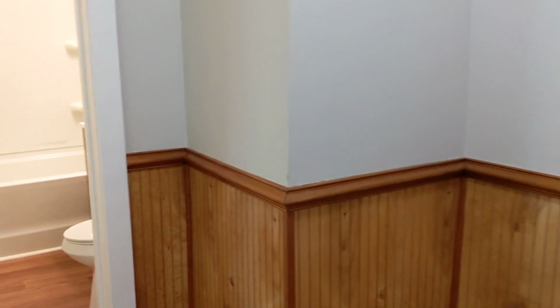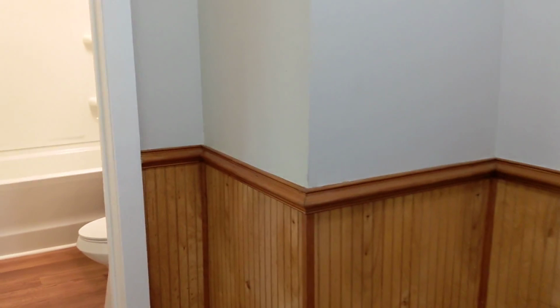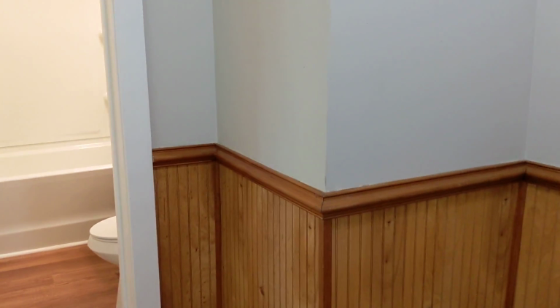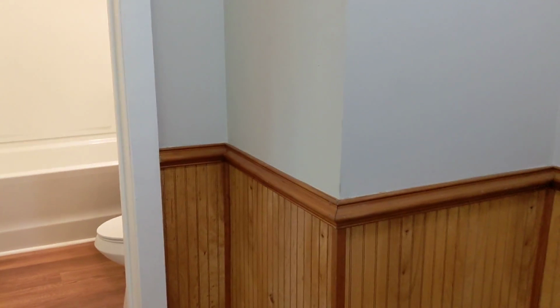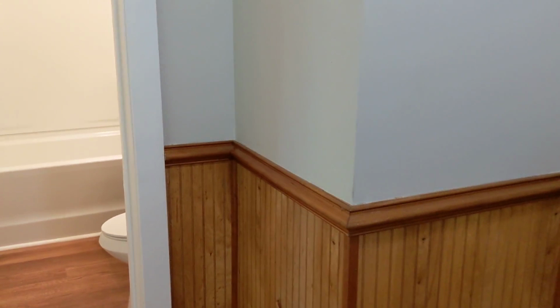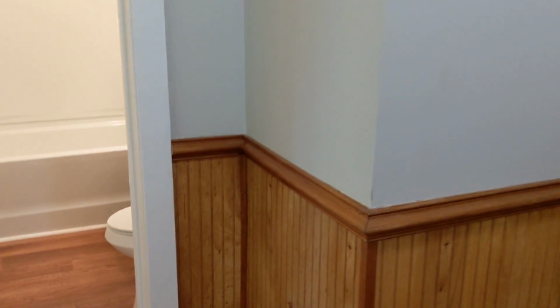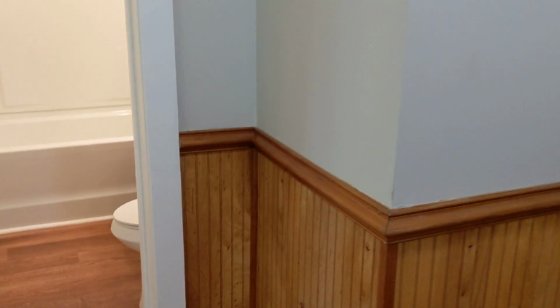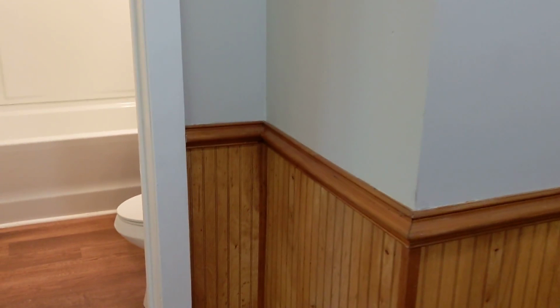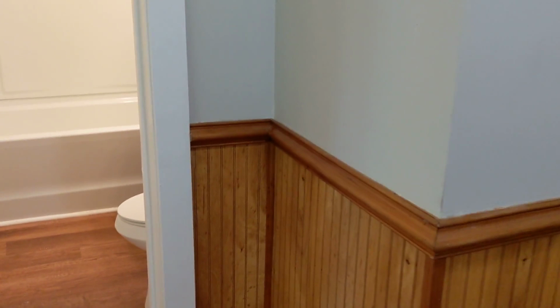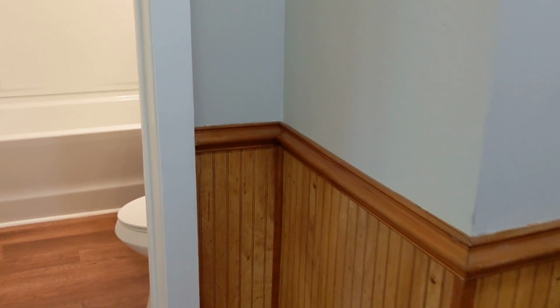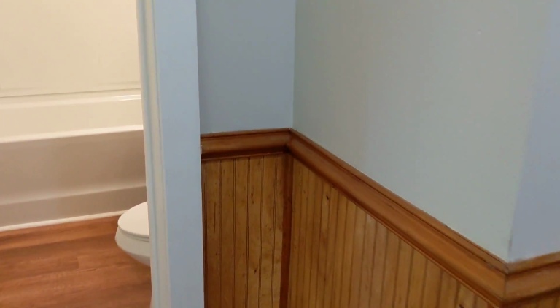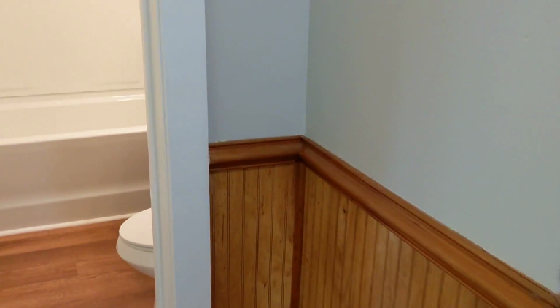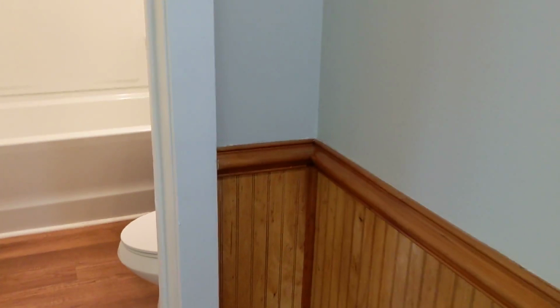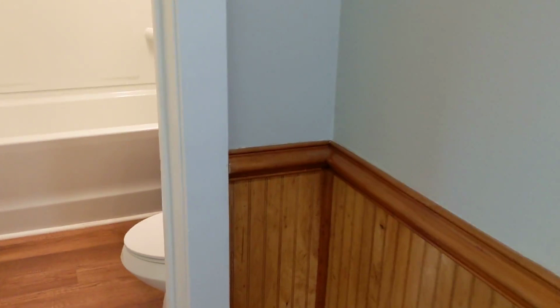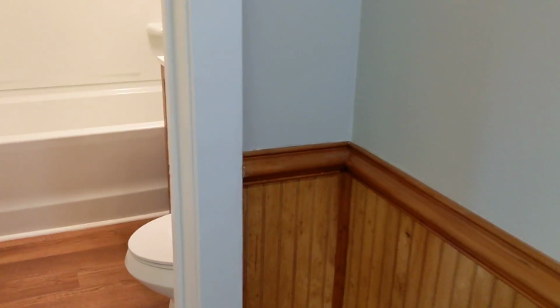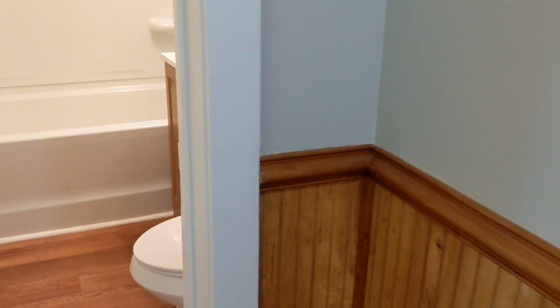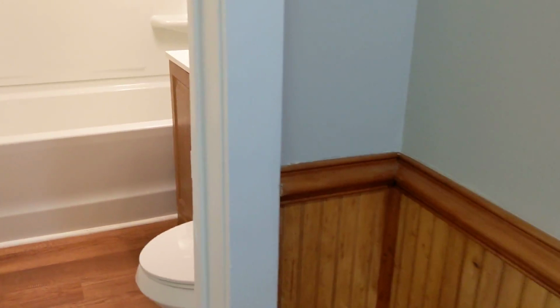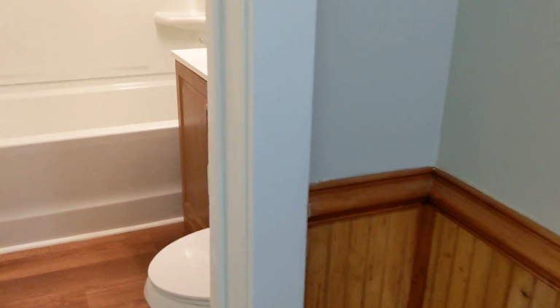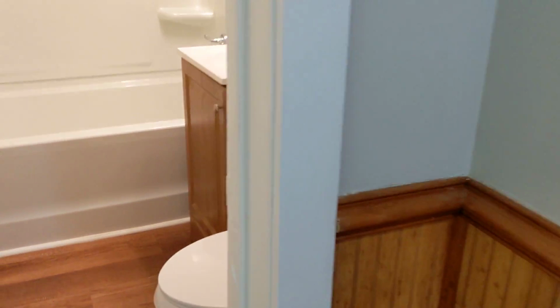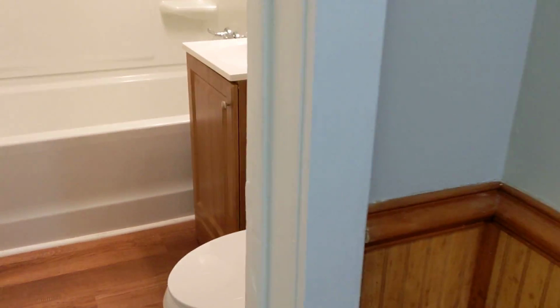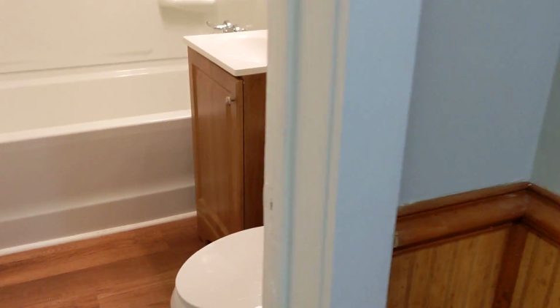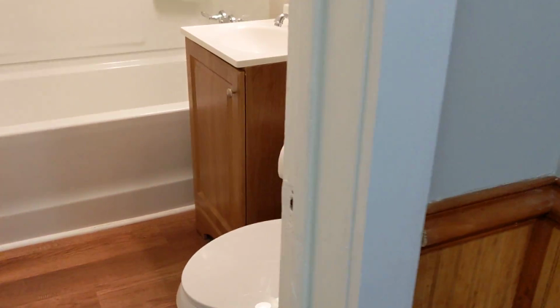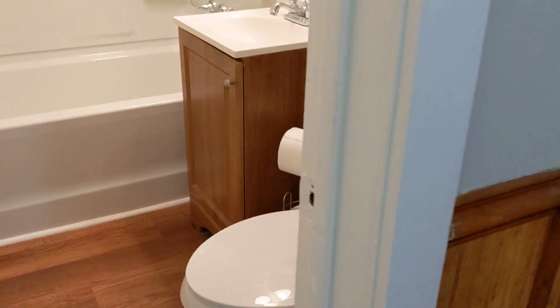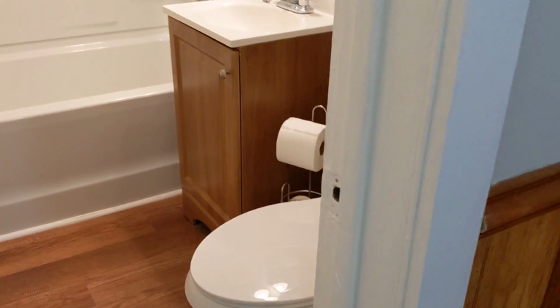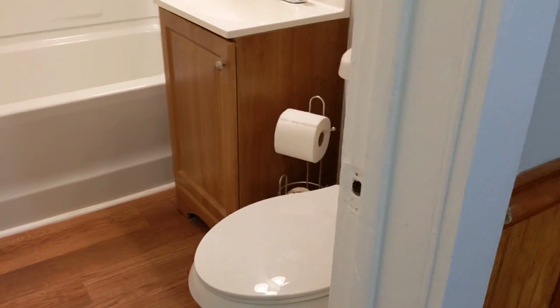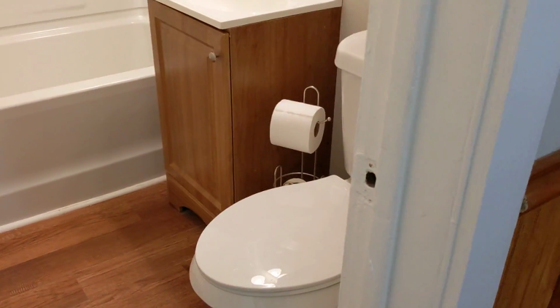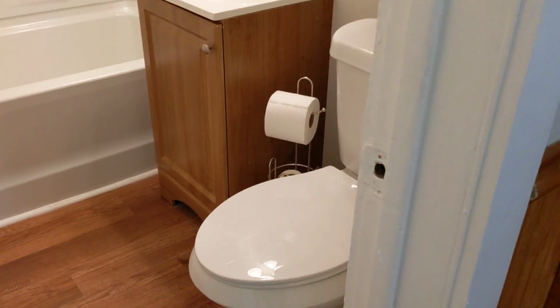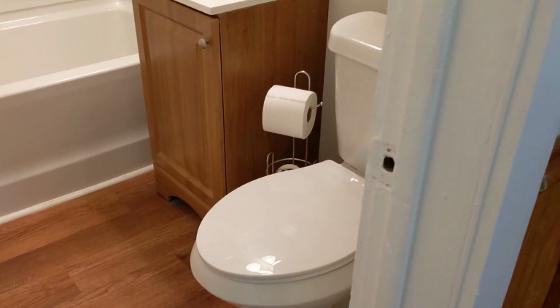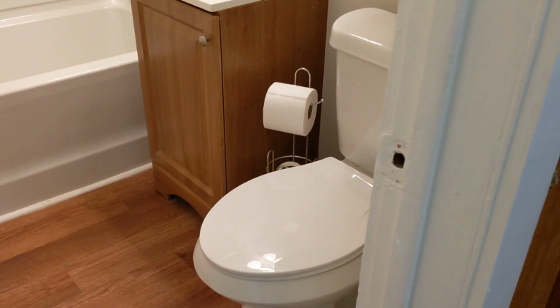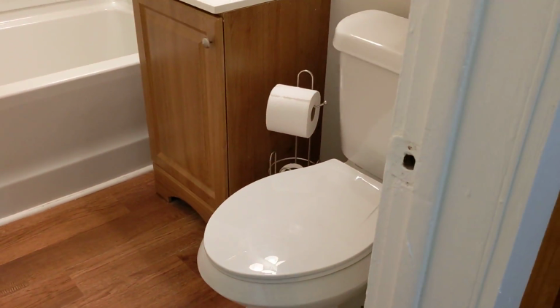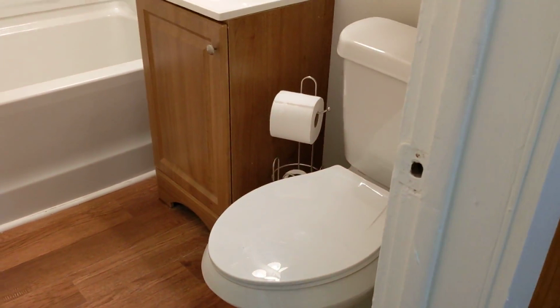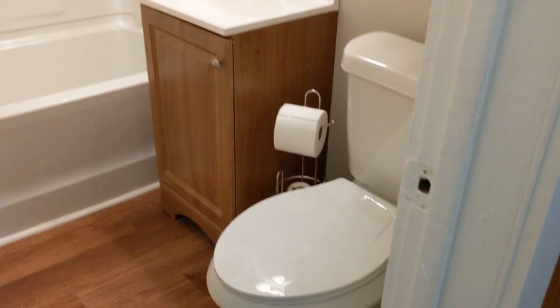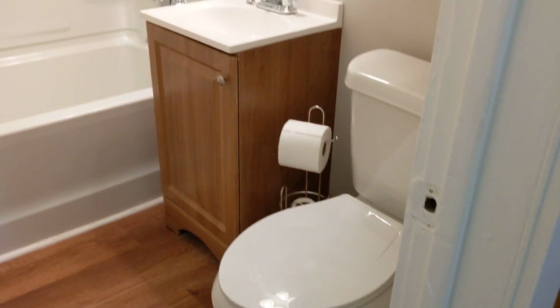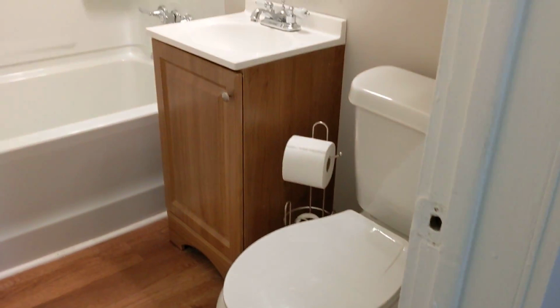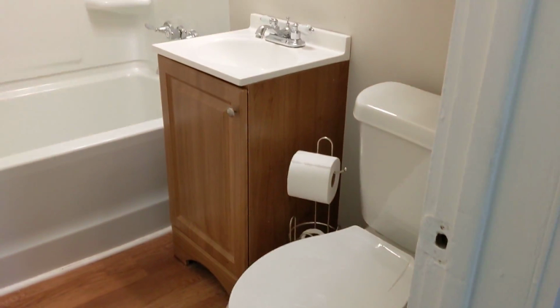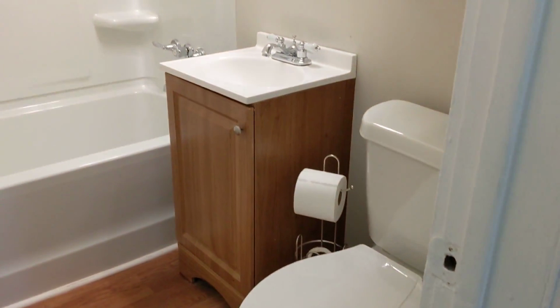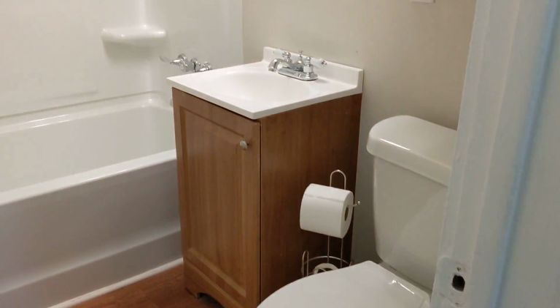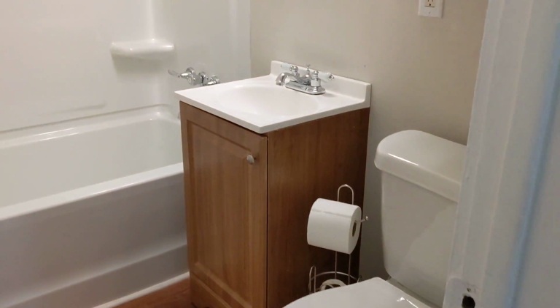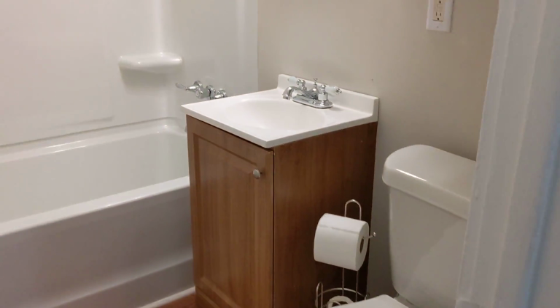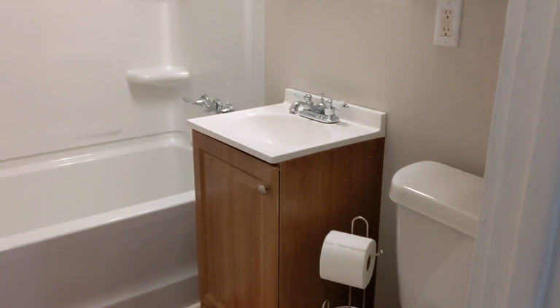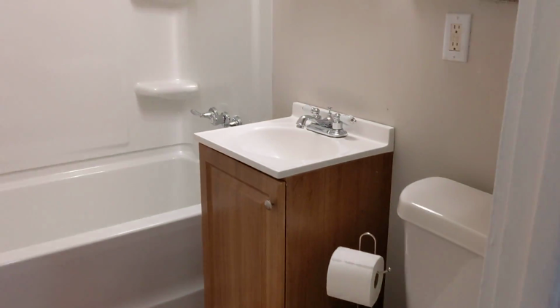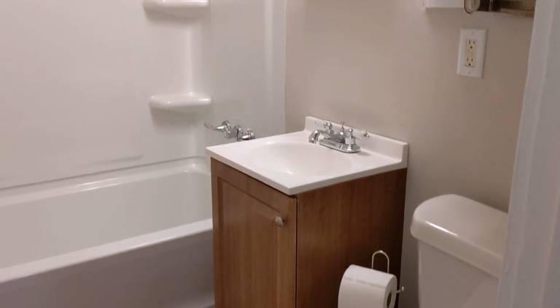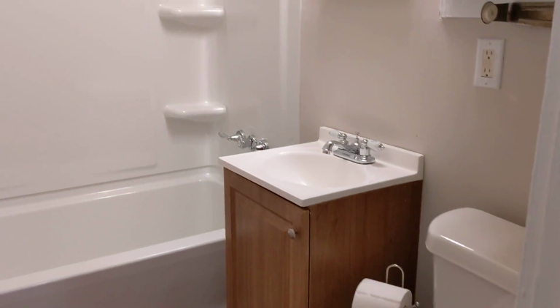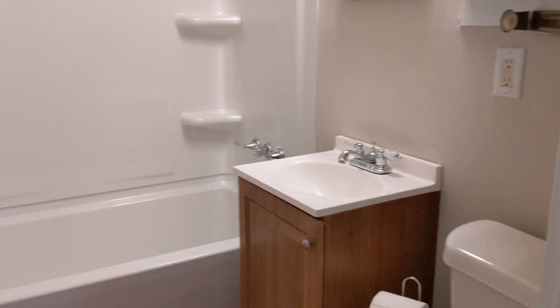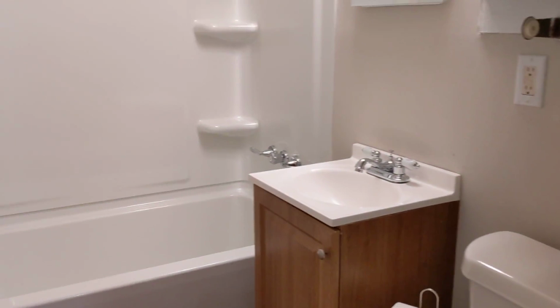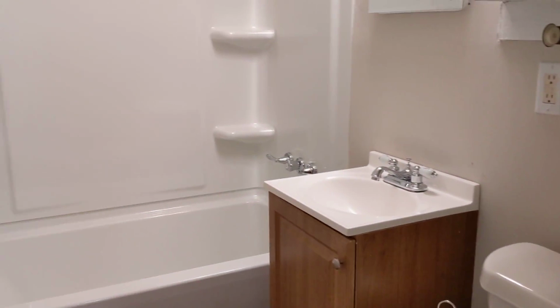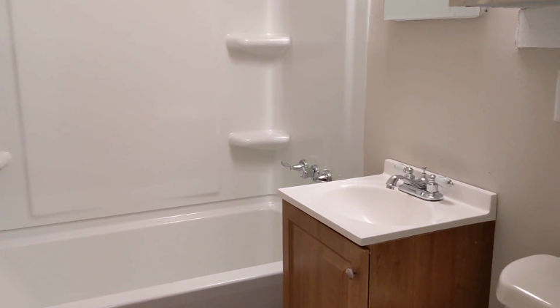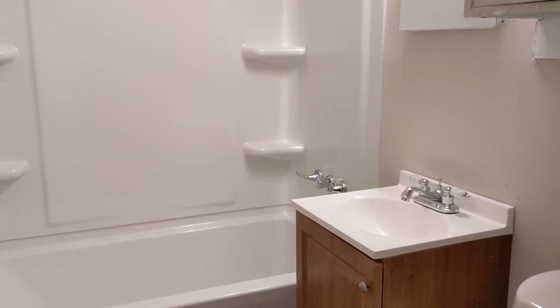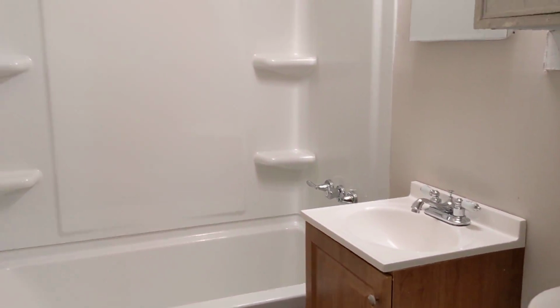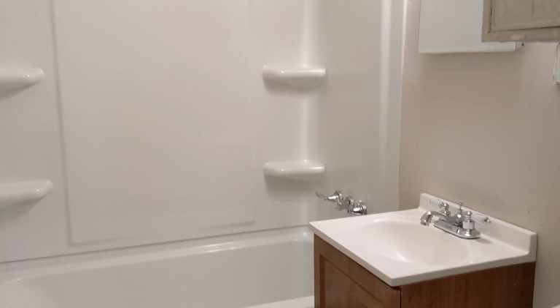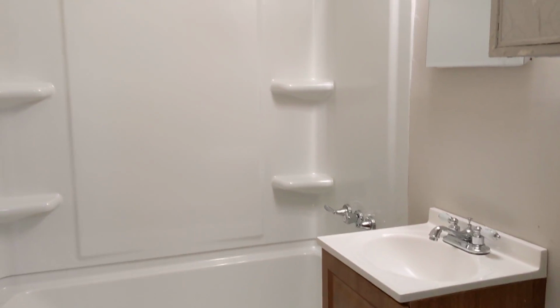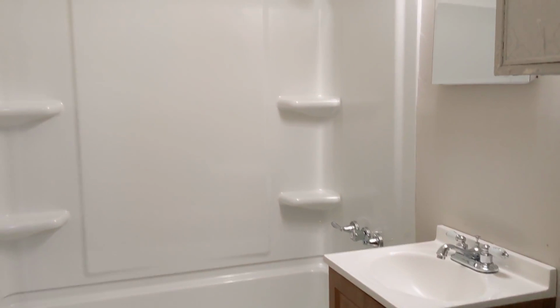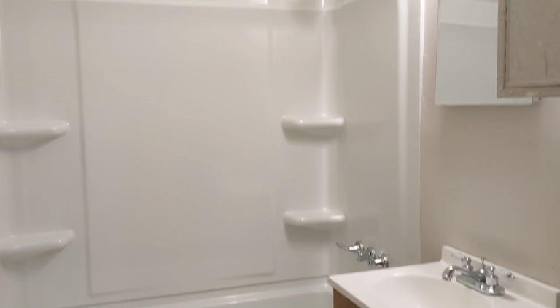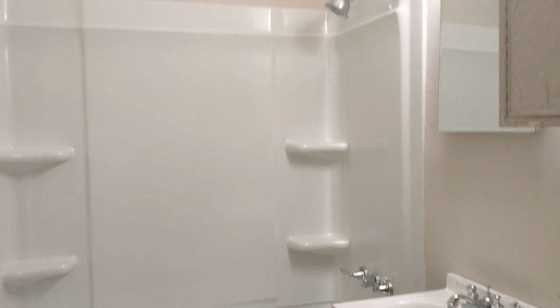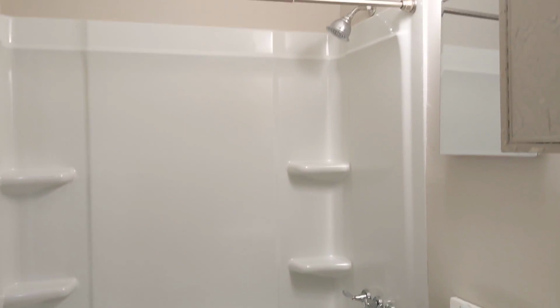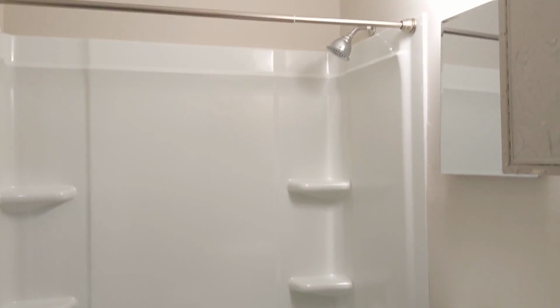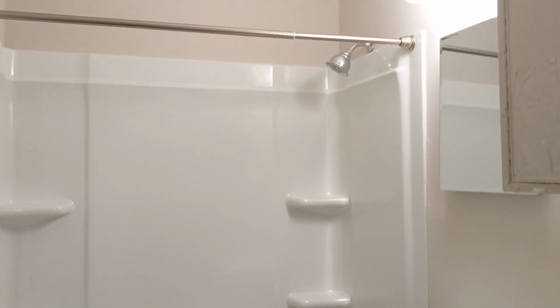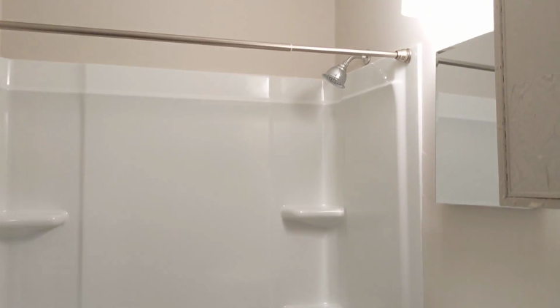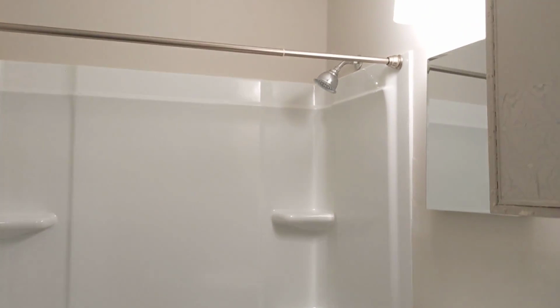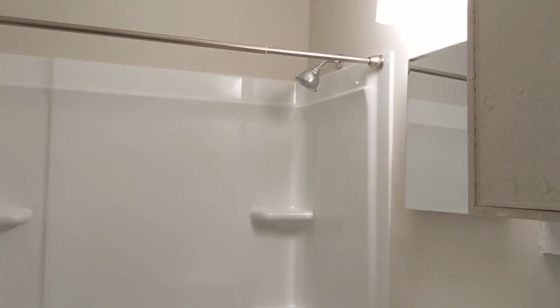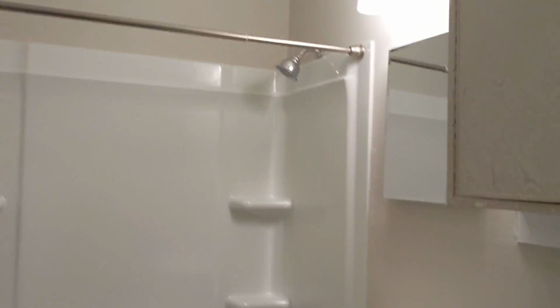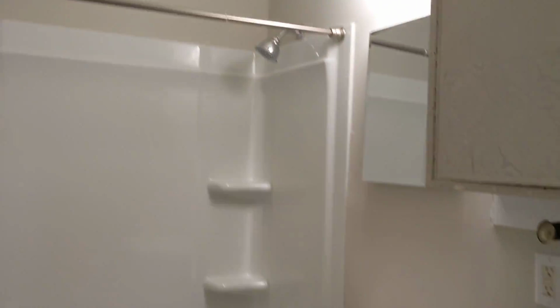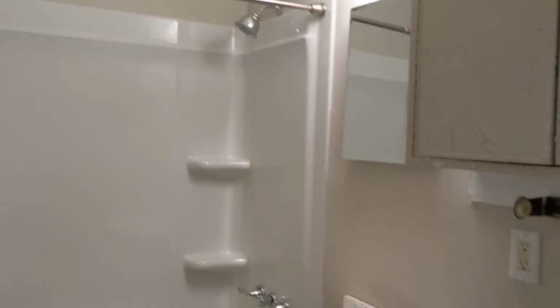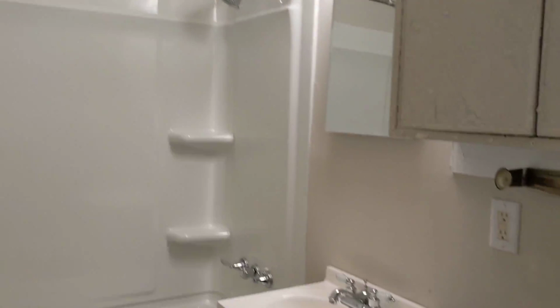Here is the other bathroom. New vanity, new tub, new shower.